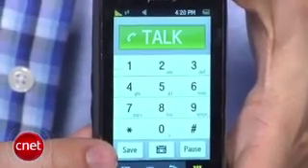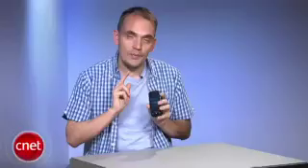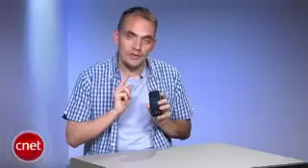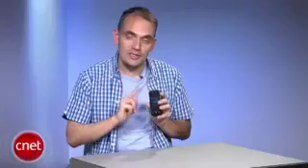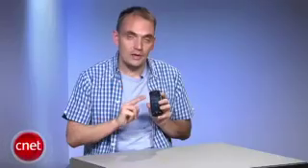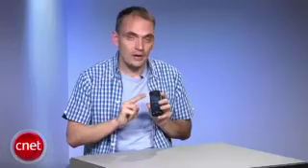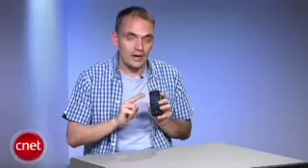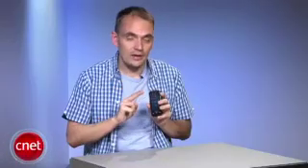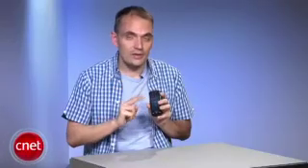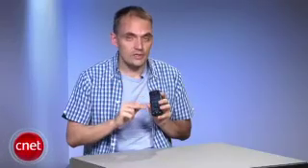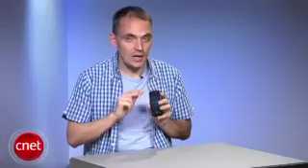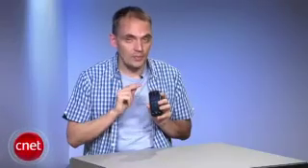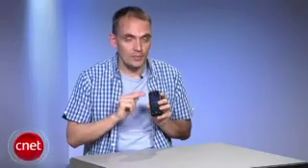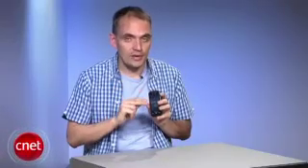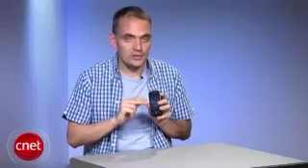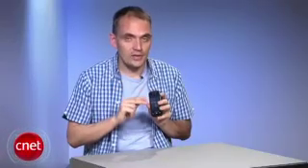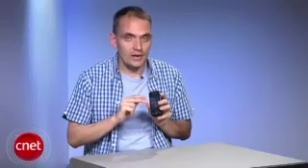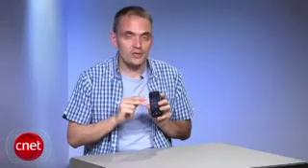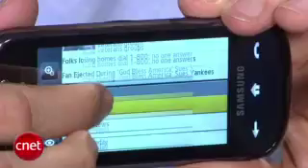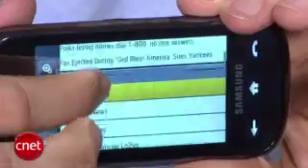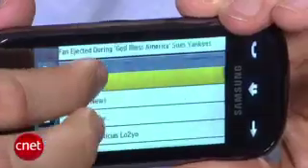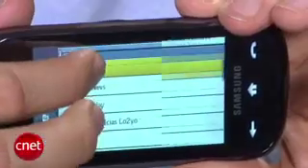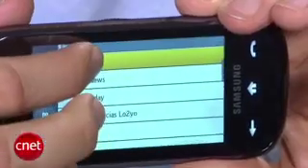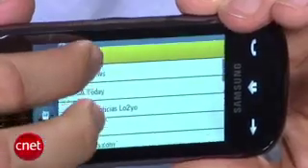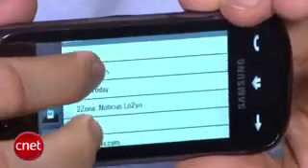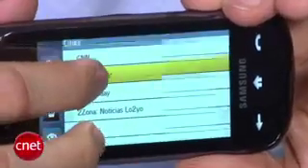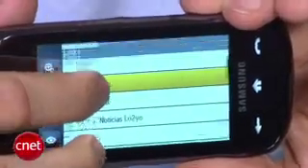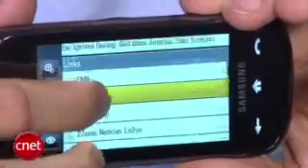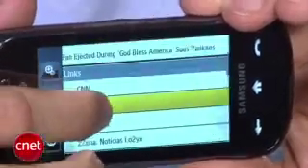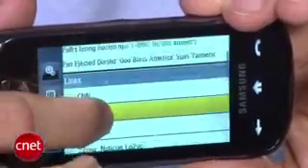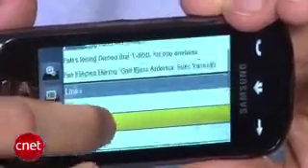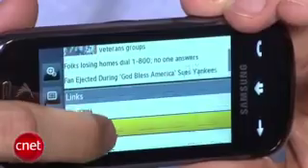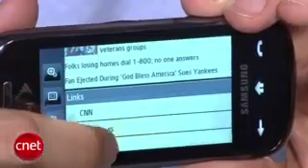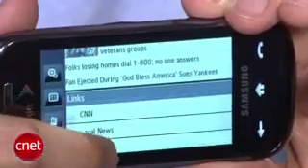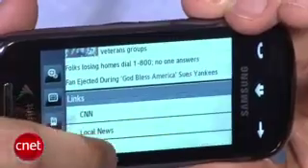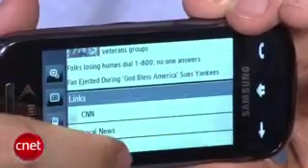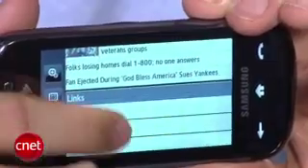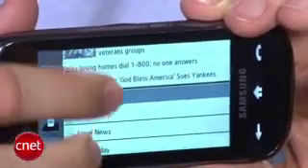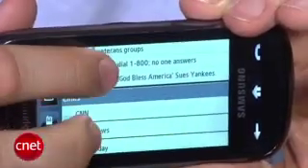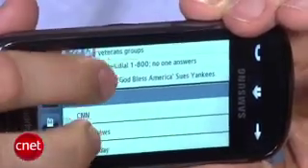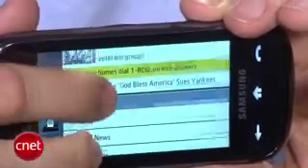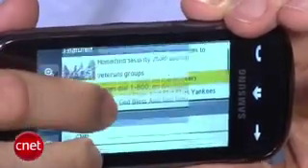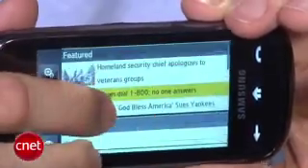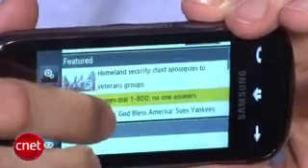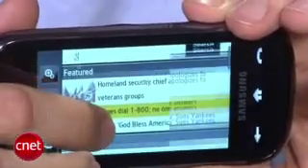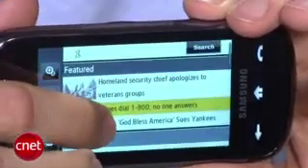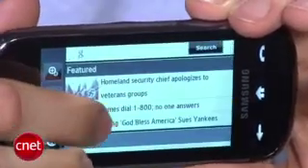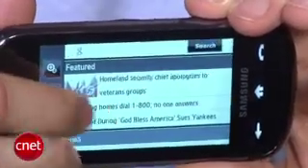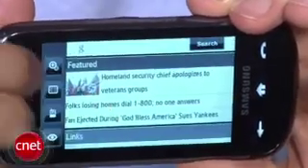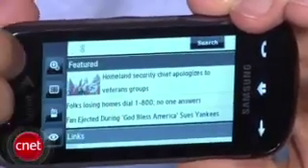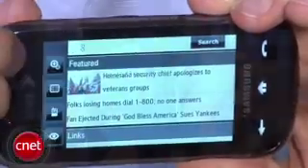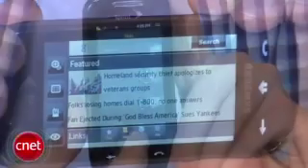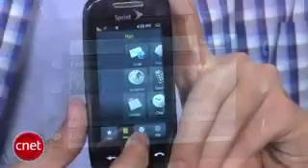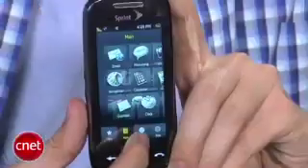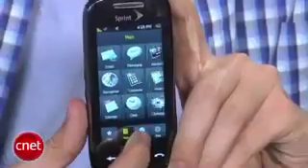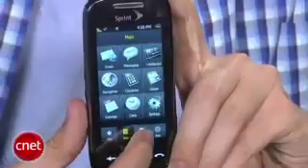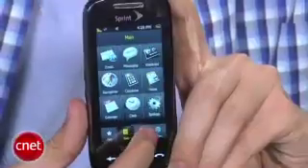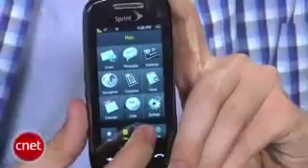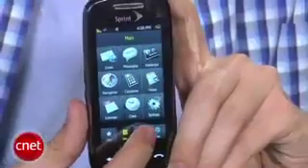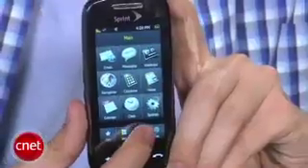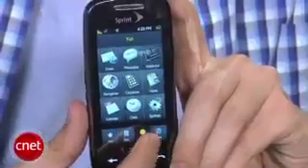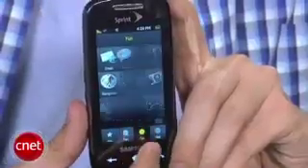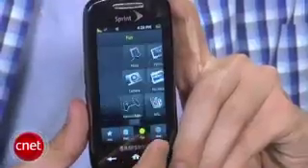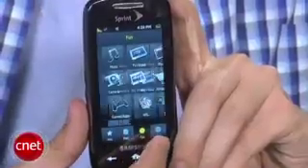A couple of things are added. There's an Opera browser now, and you do get instant messaging, and calendar and contact syncing out of the box. So a couple of nice things there.